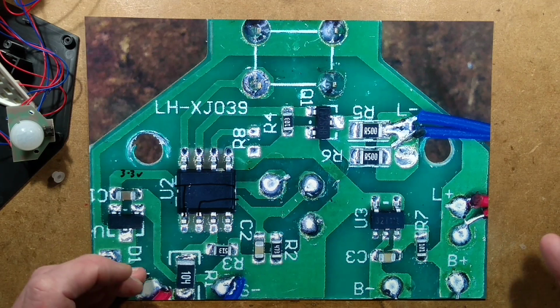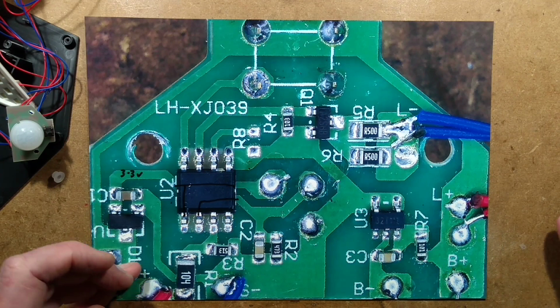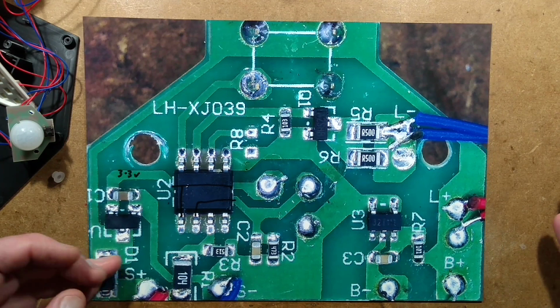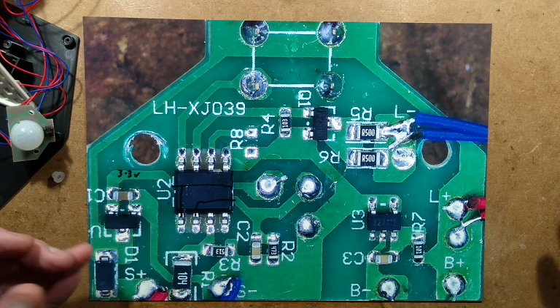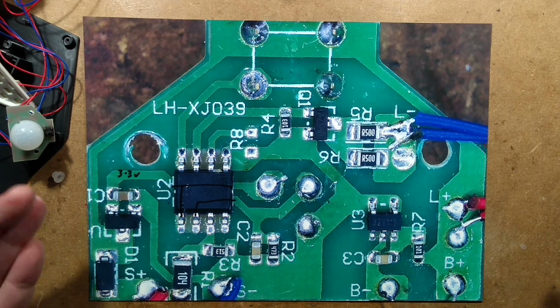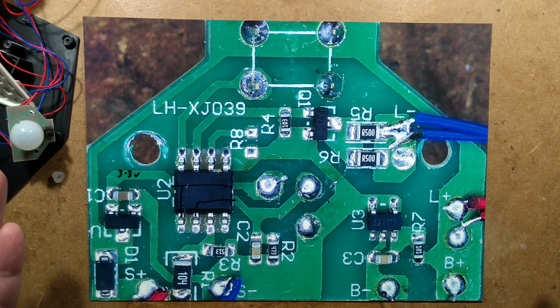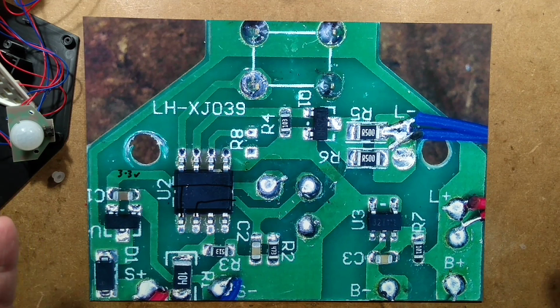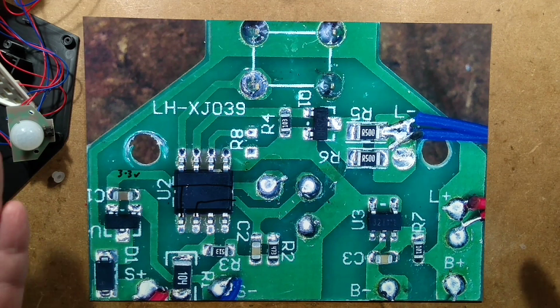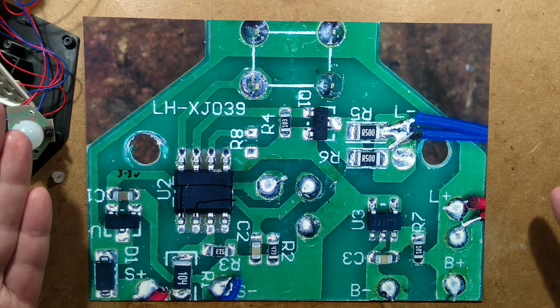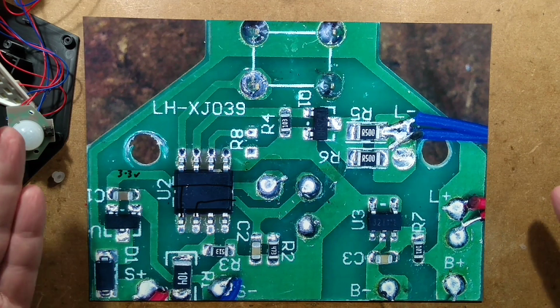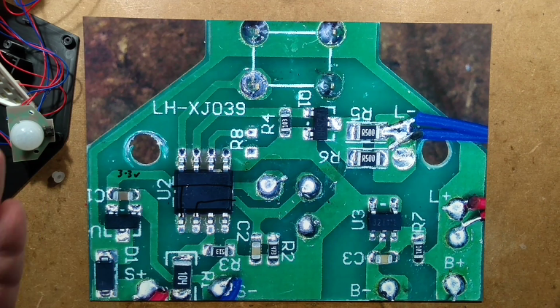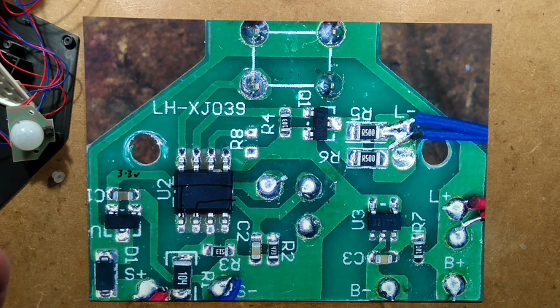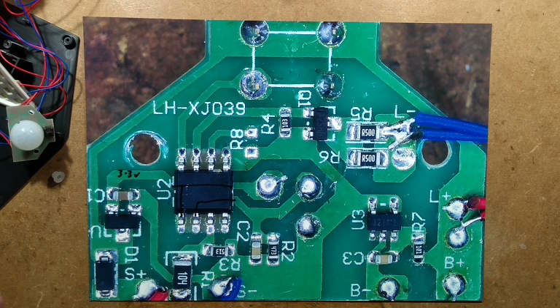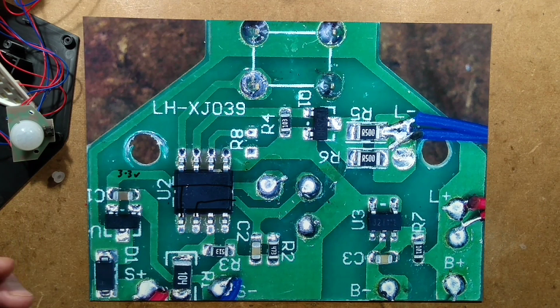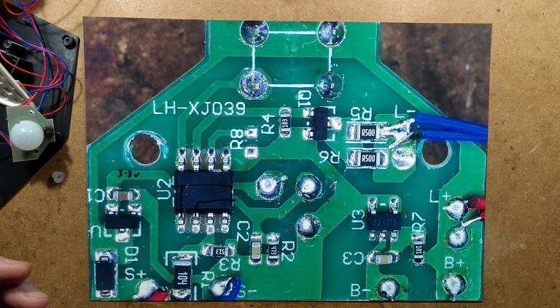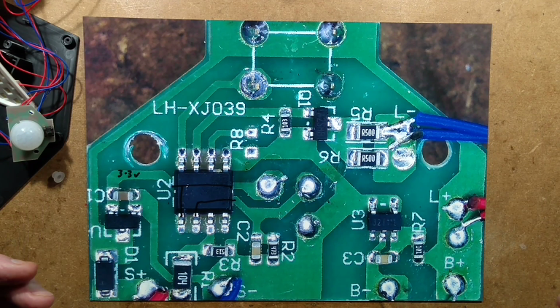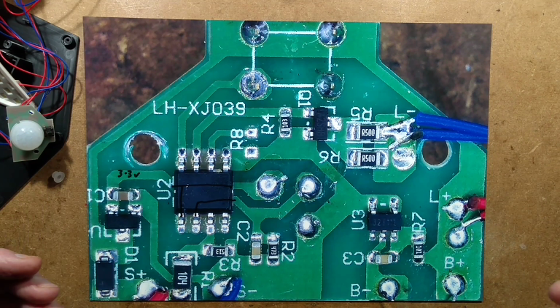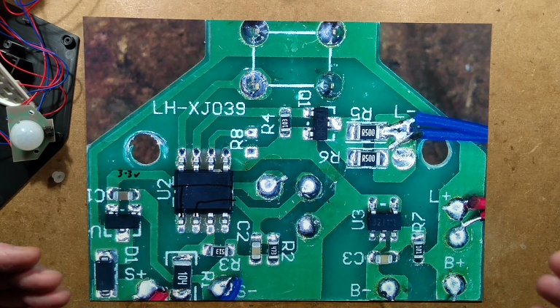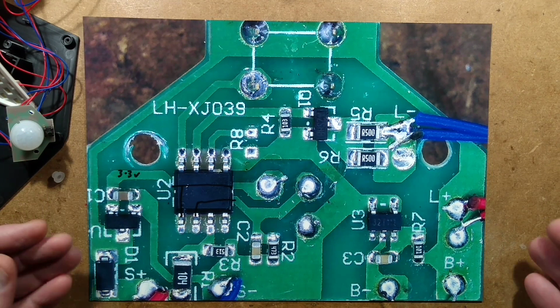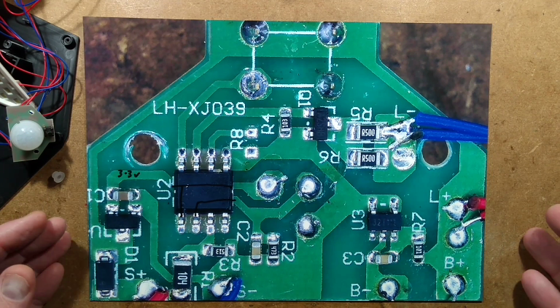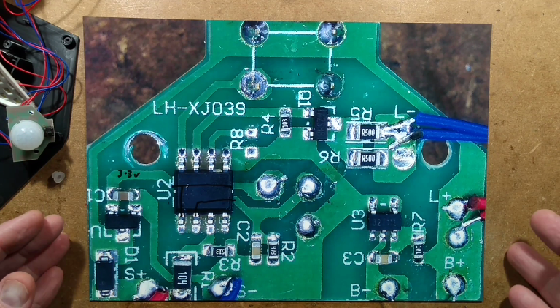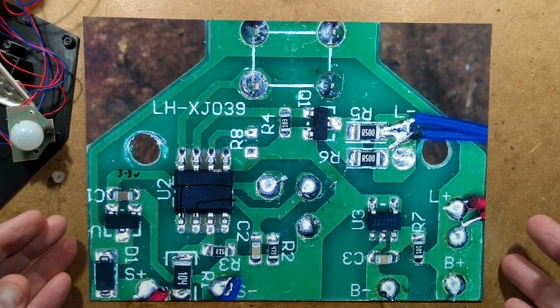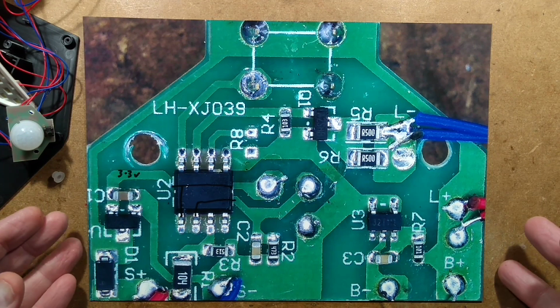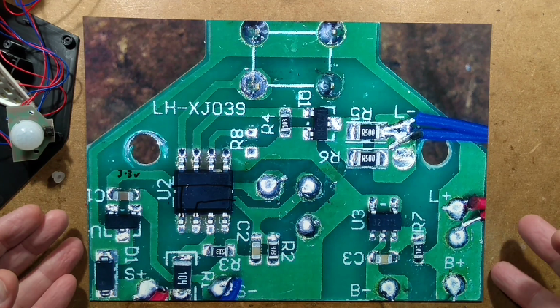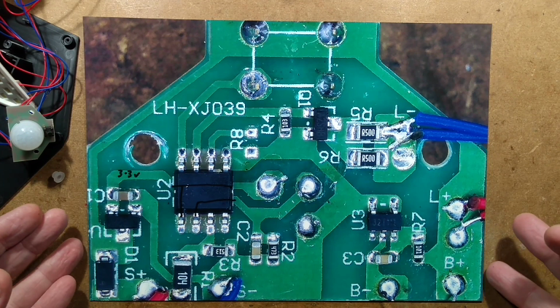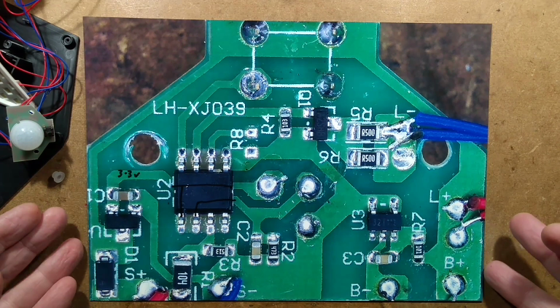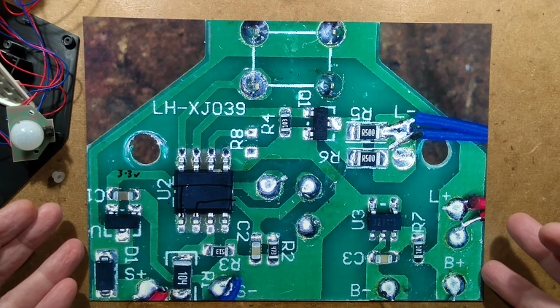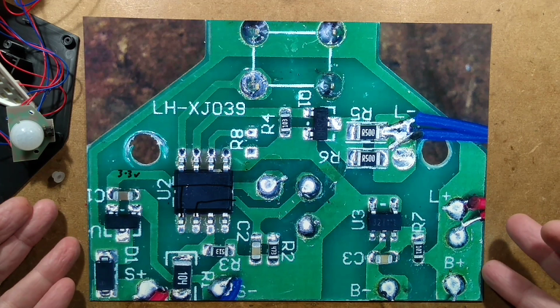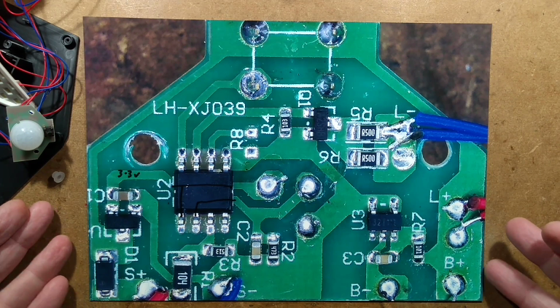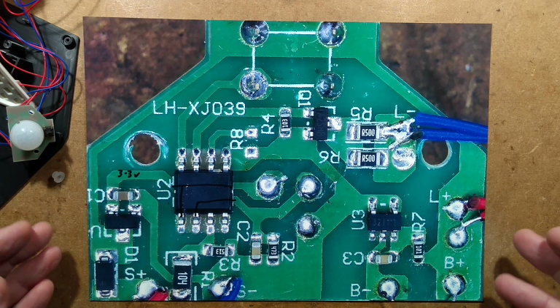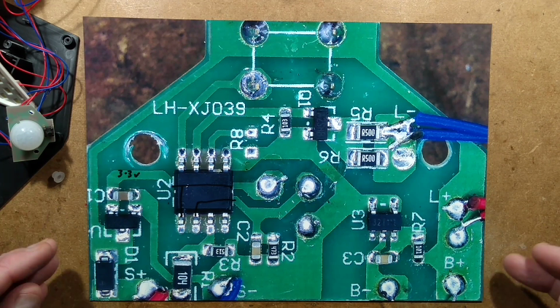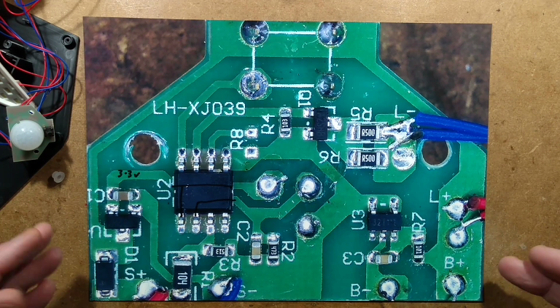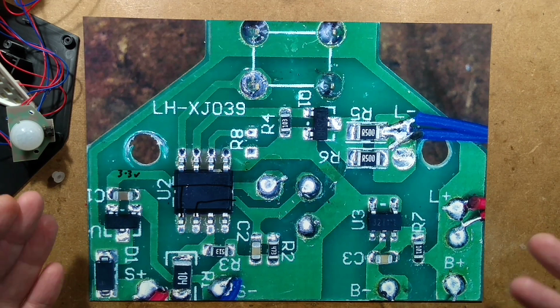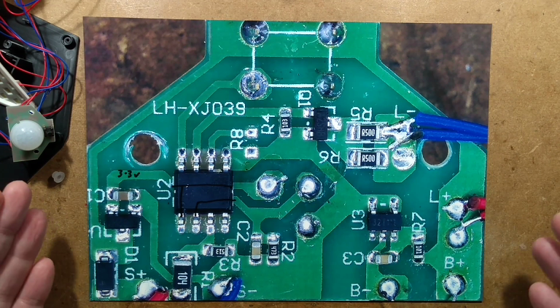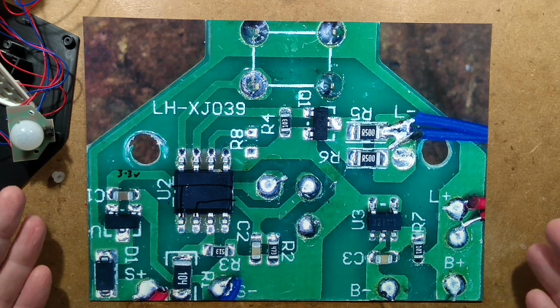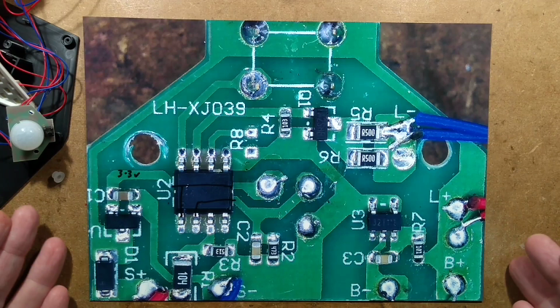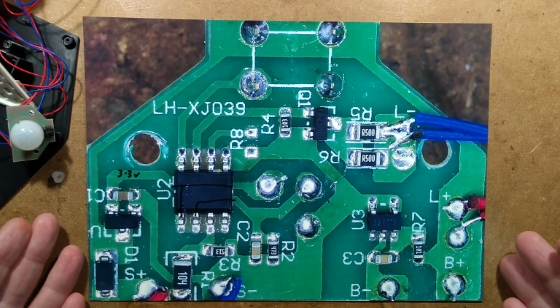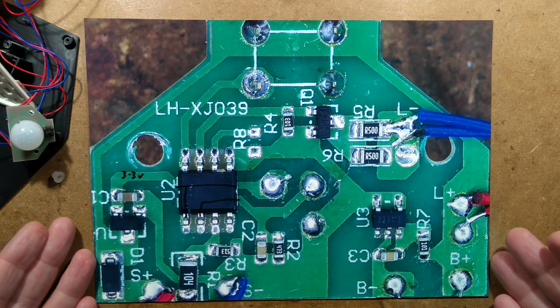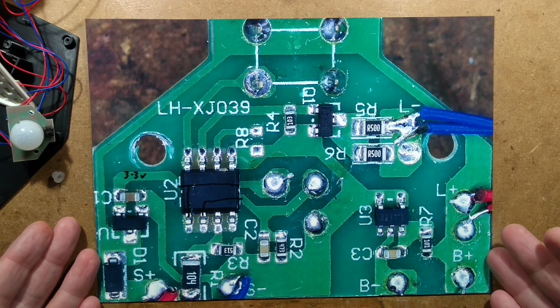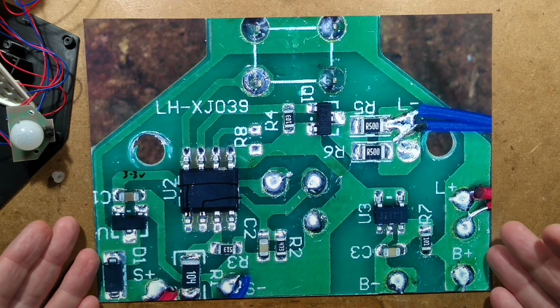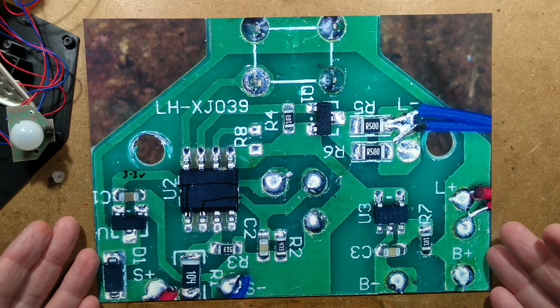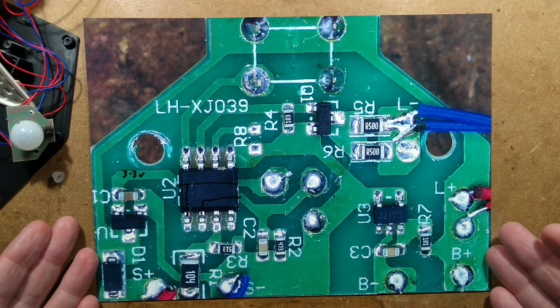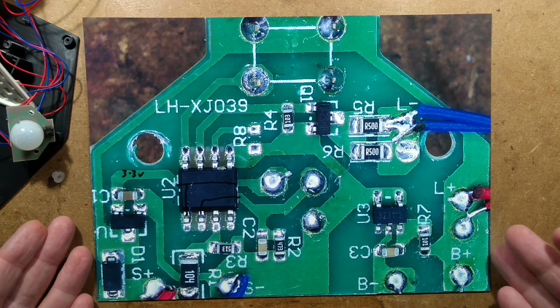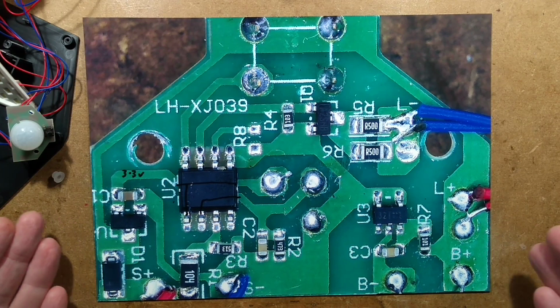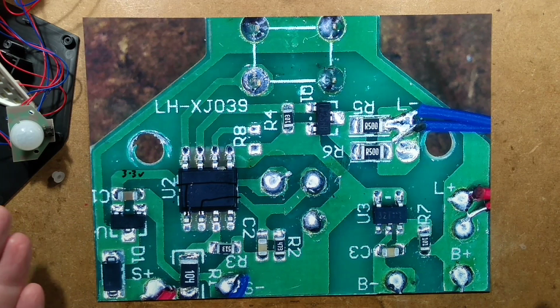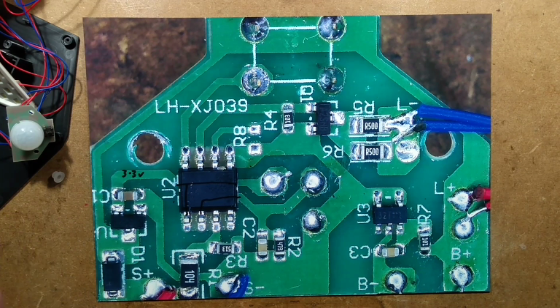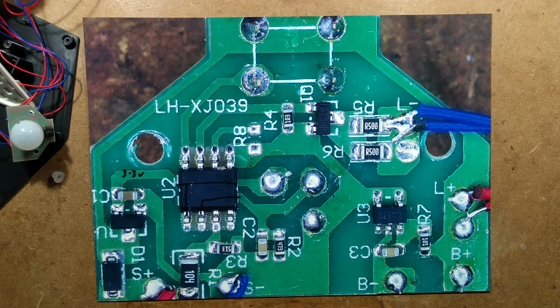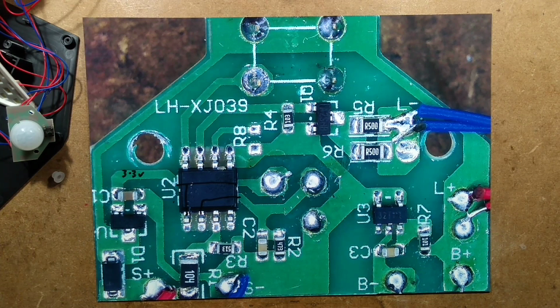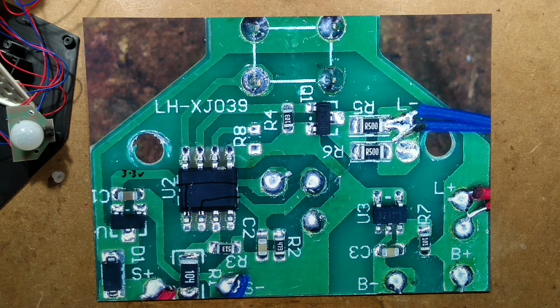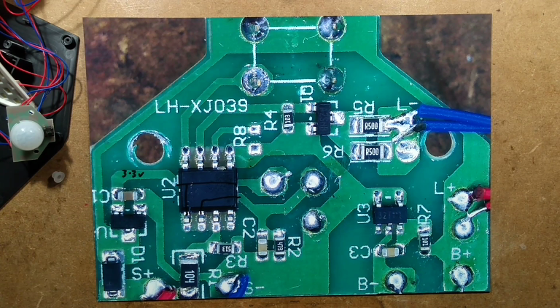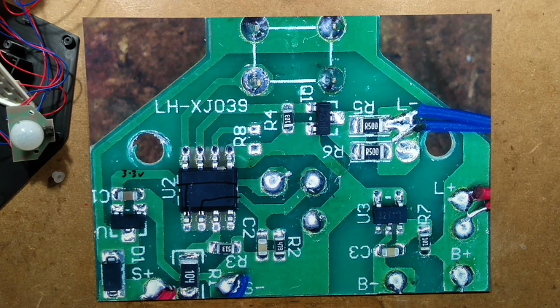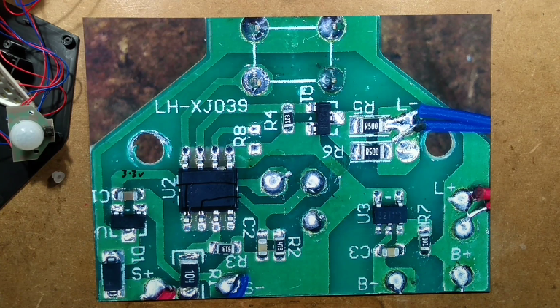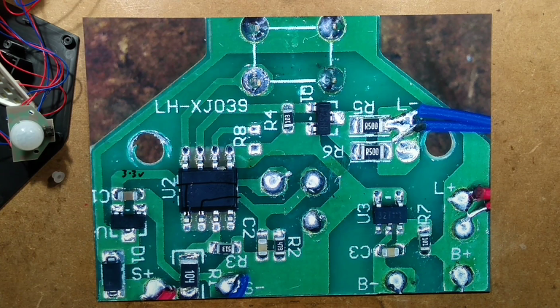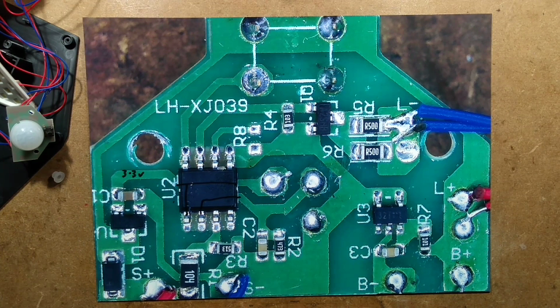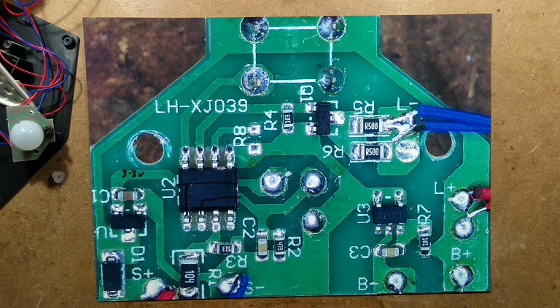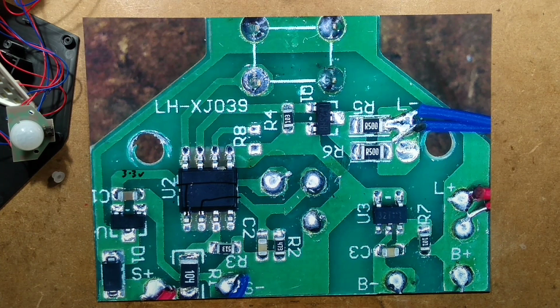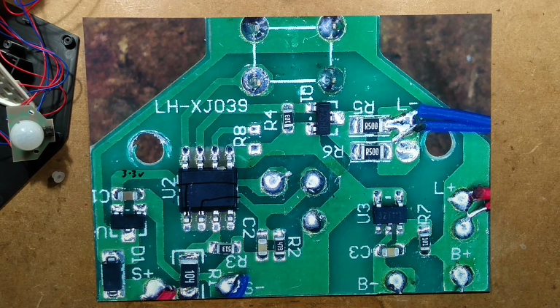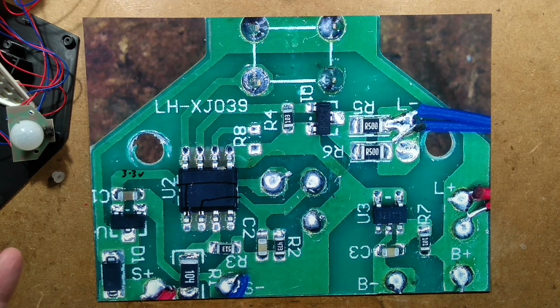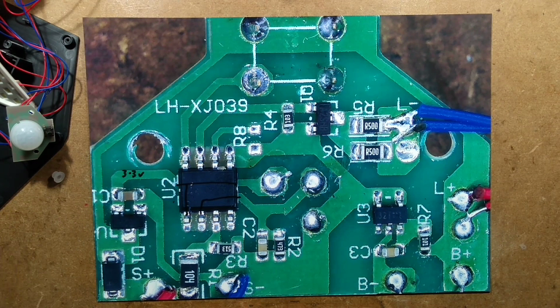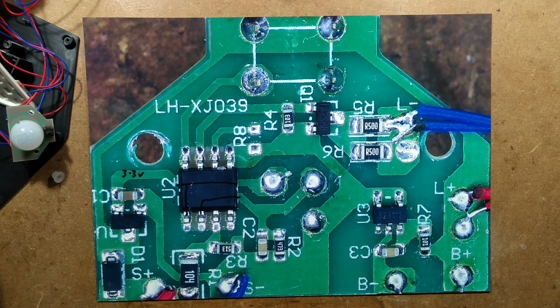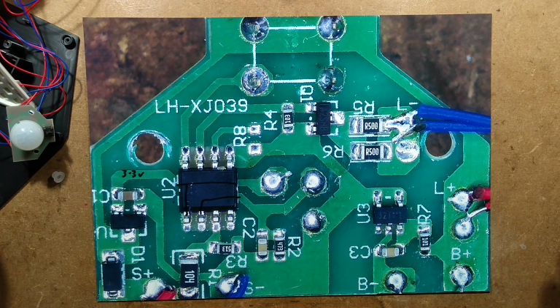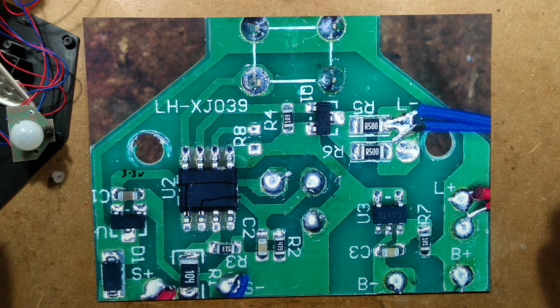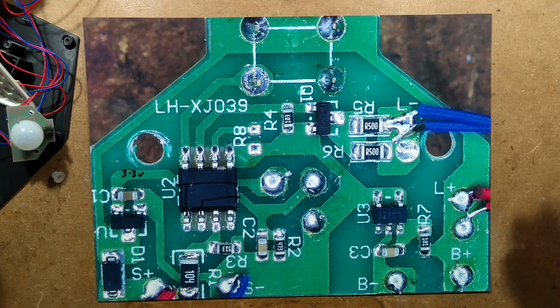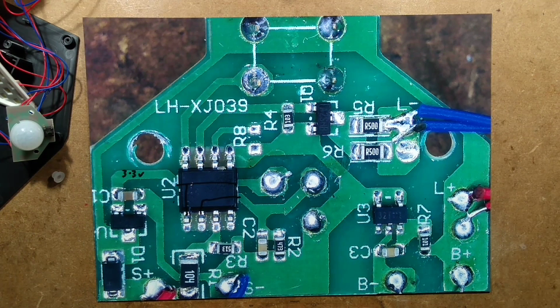The battery protection chip also gets pretty hot. It's reminiscent of a DW01-type protection chip with the sense resistor and capacitor. I've got this schematic — I can show you this all in great detail if you want to take a look. Freeze frame, take a snapshot, and then we'll go on to the schematic next.